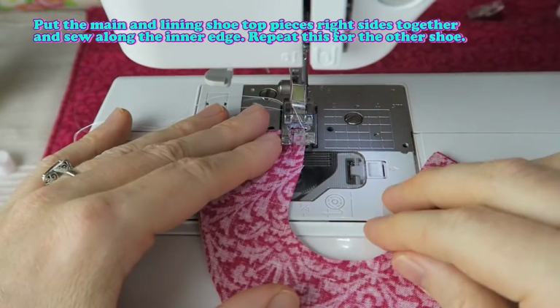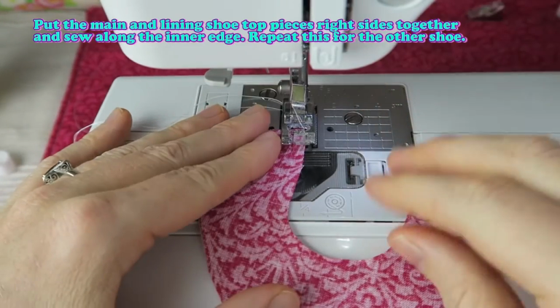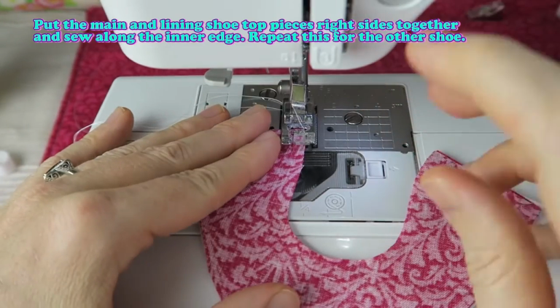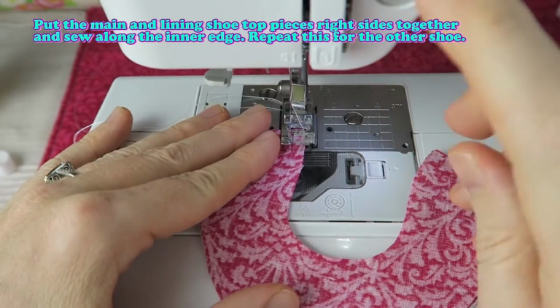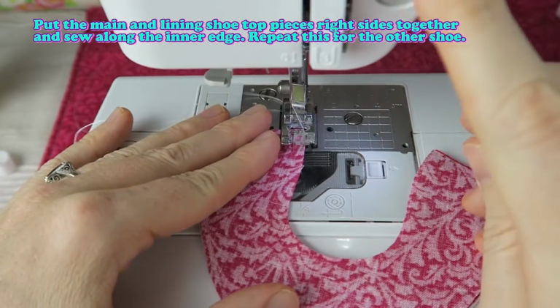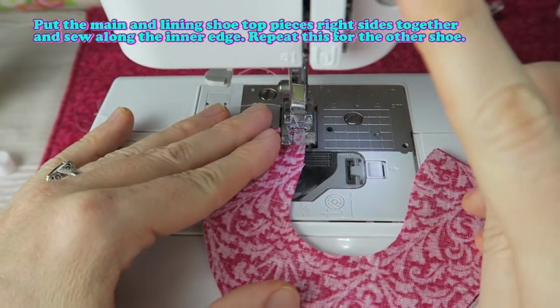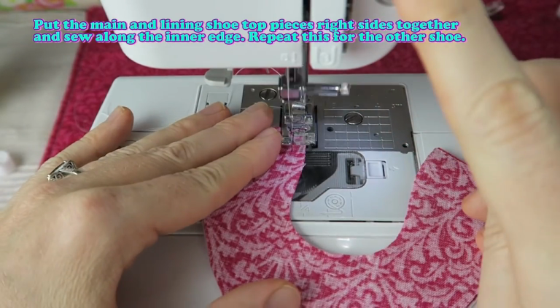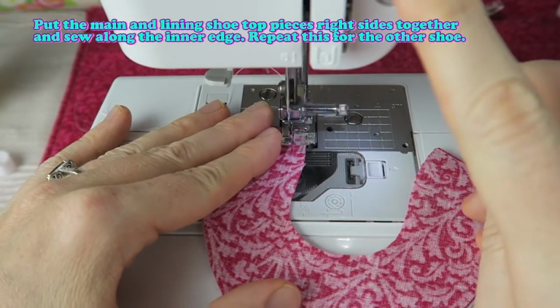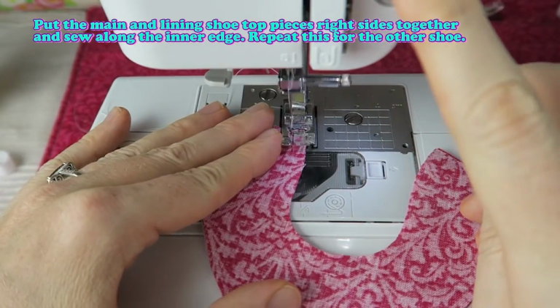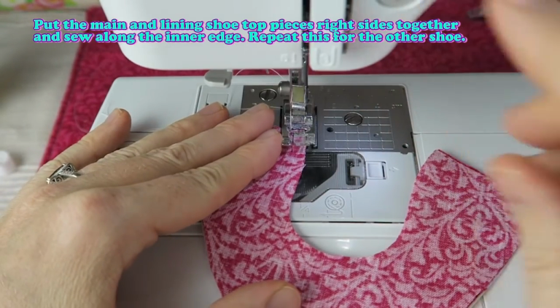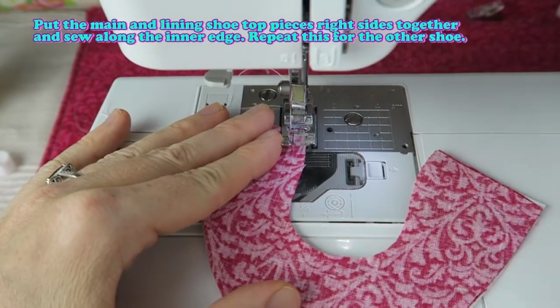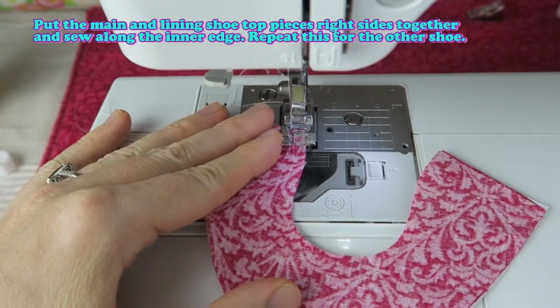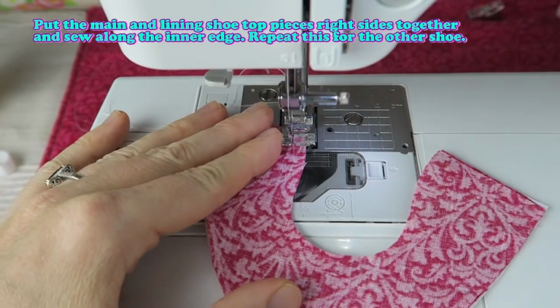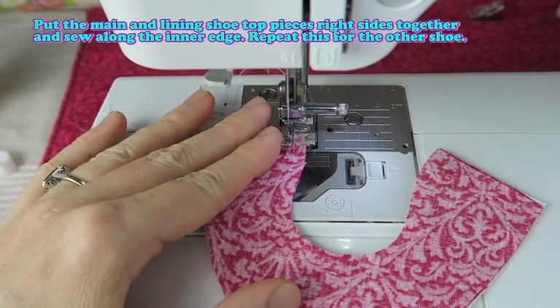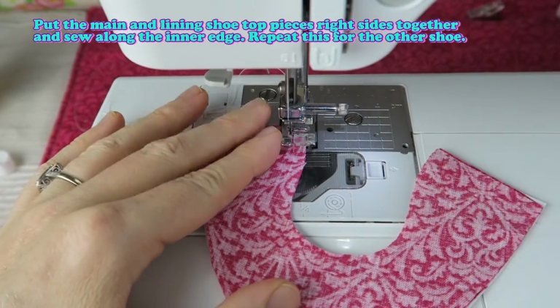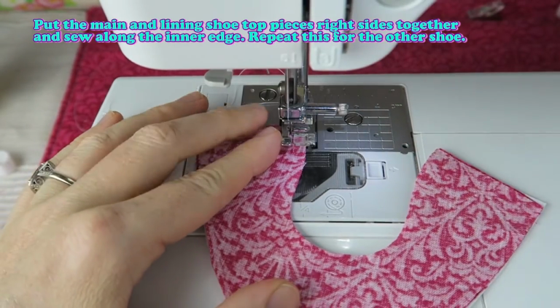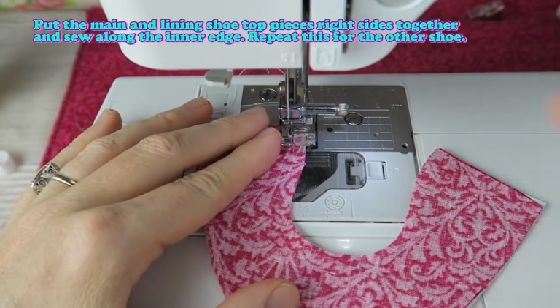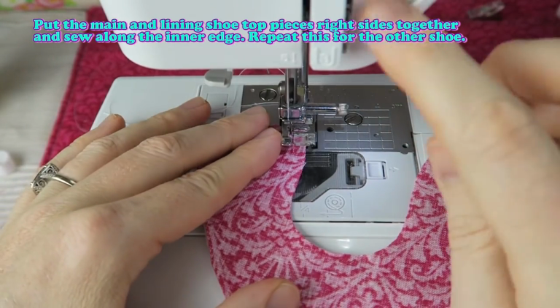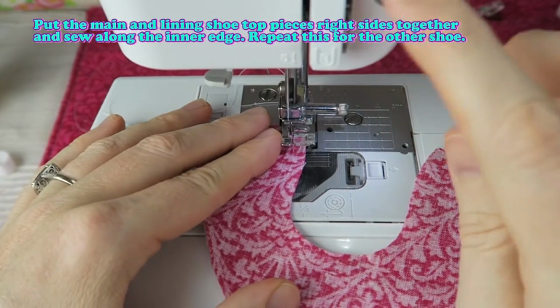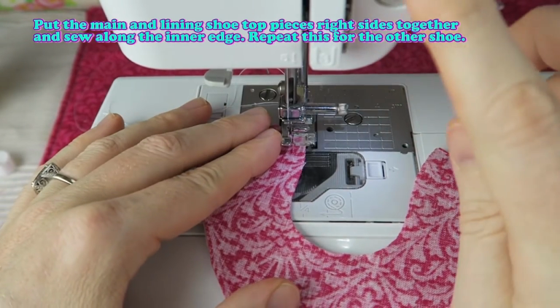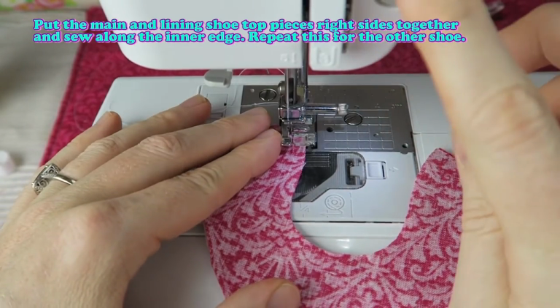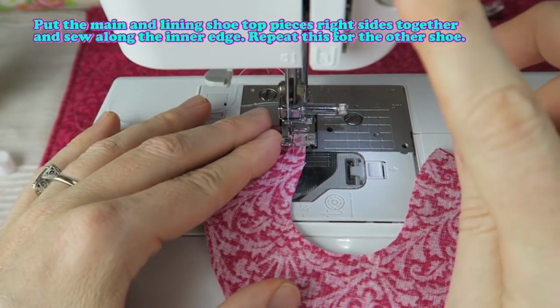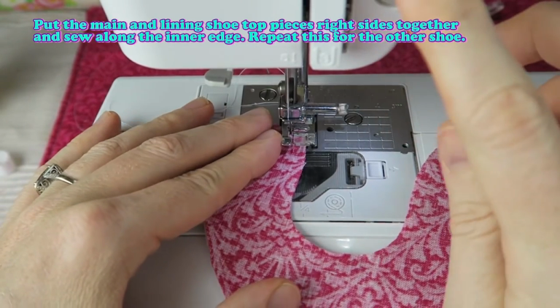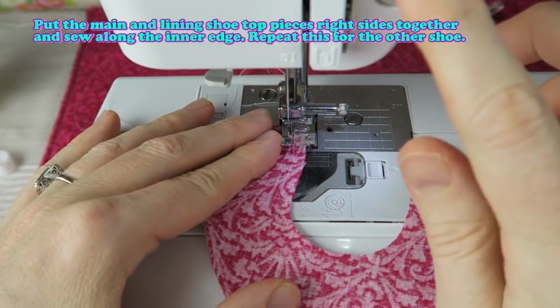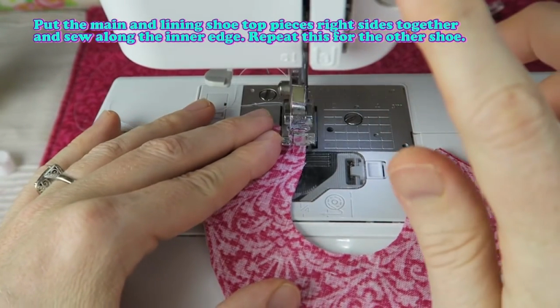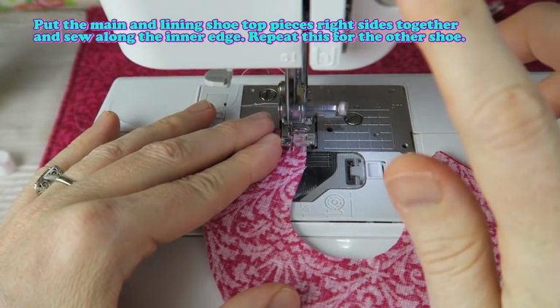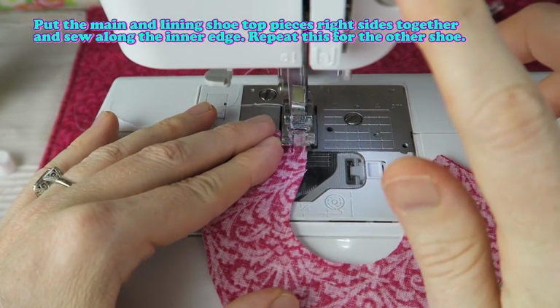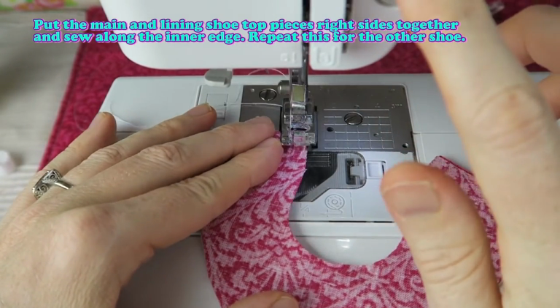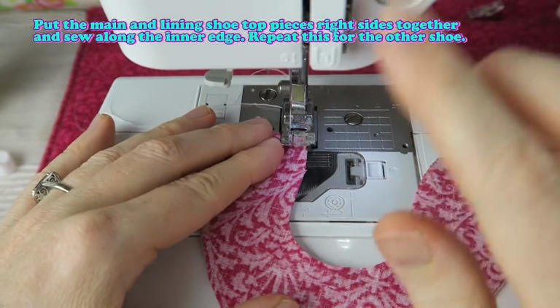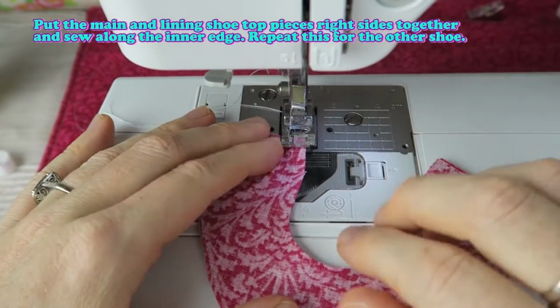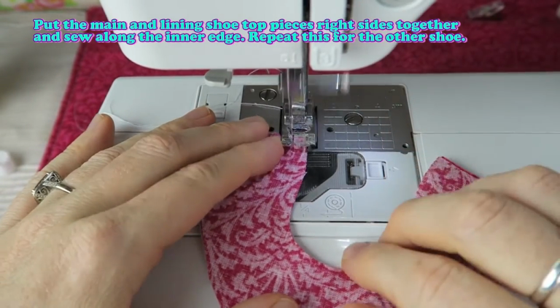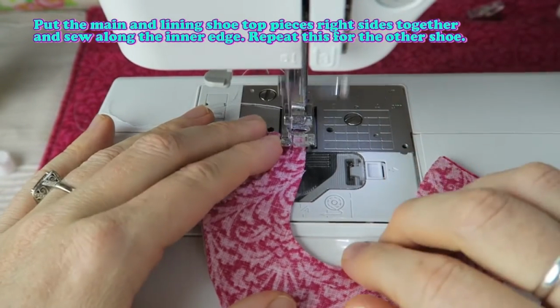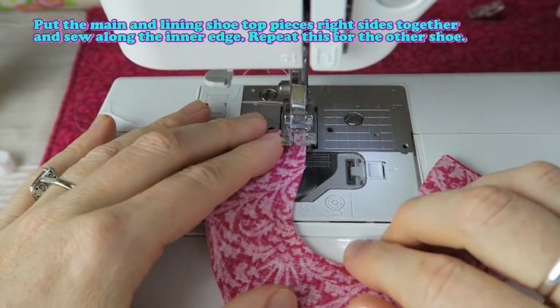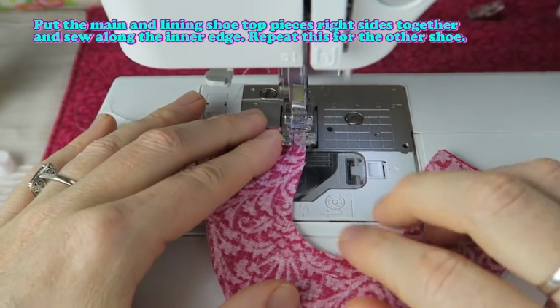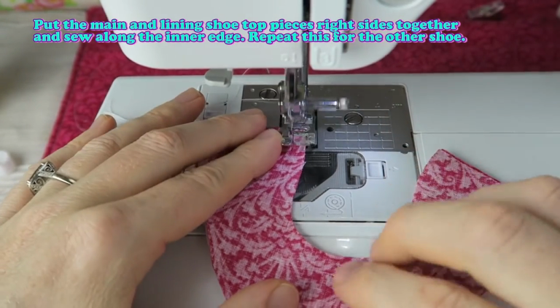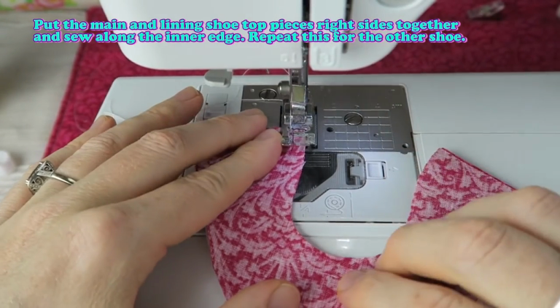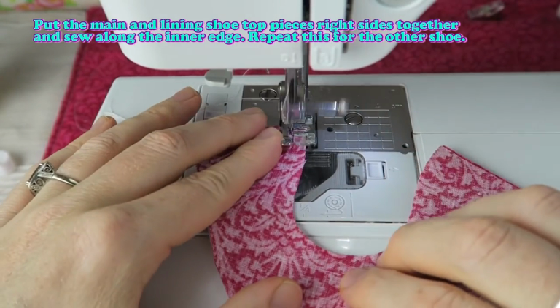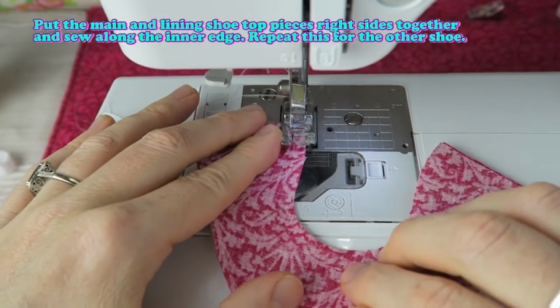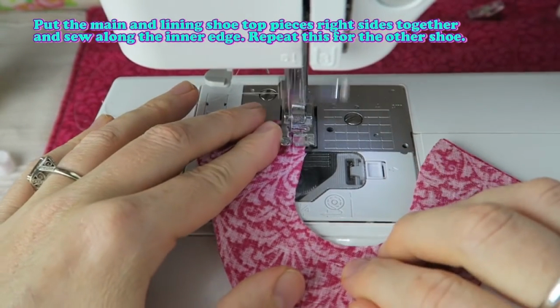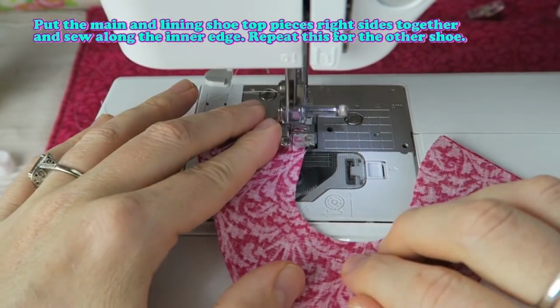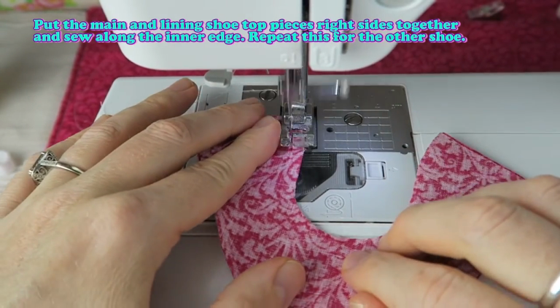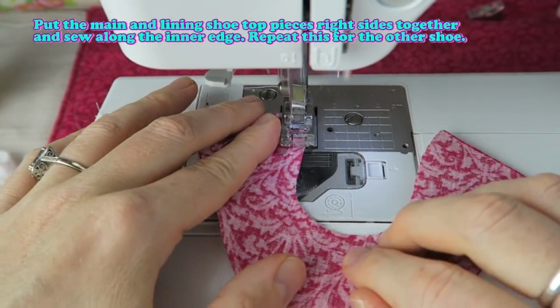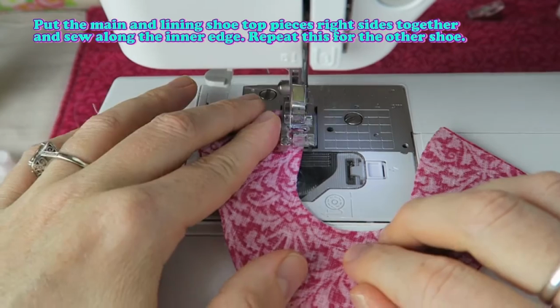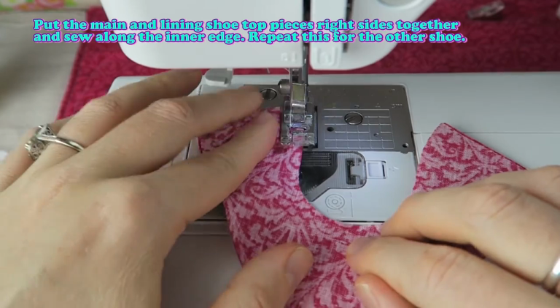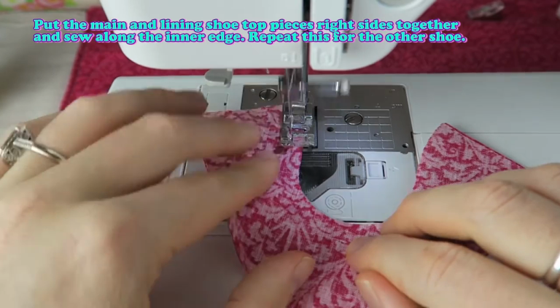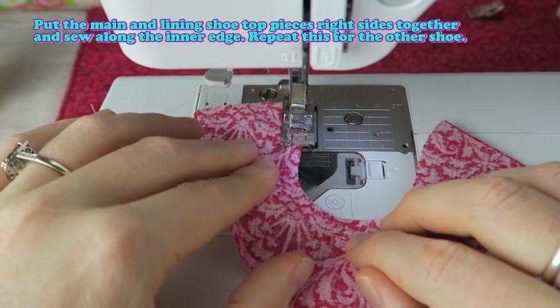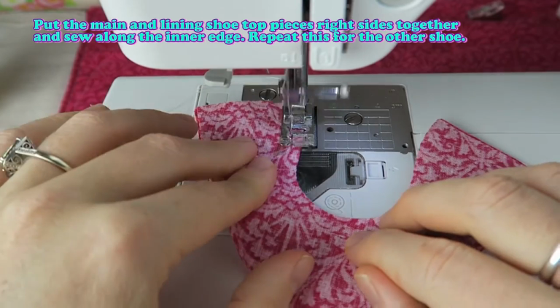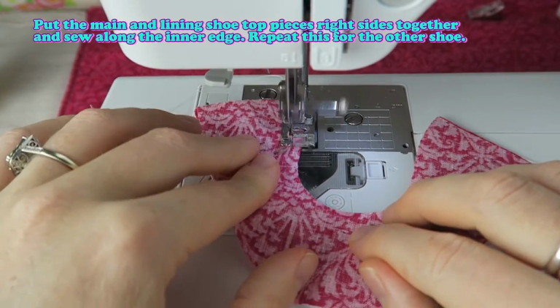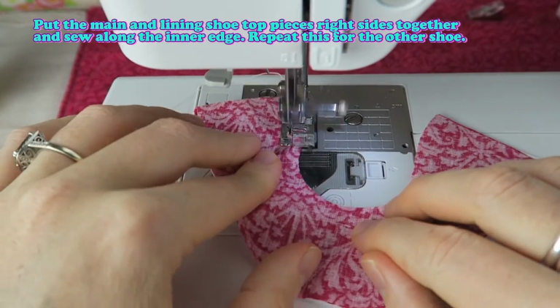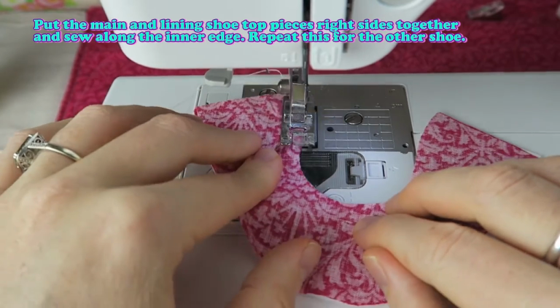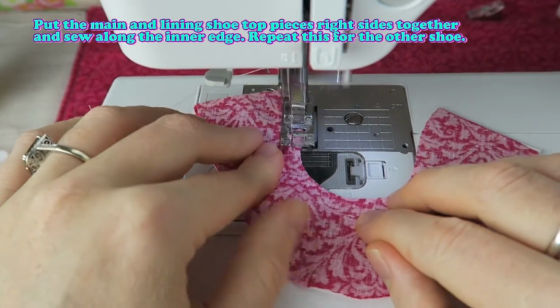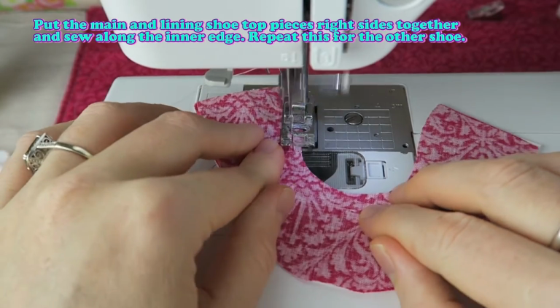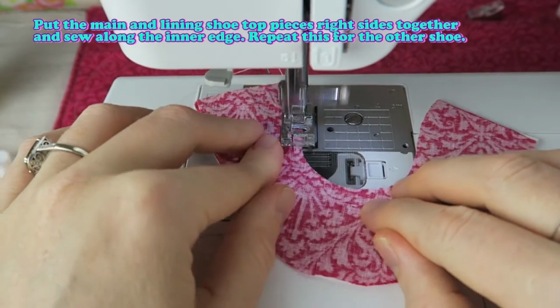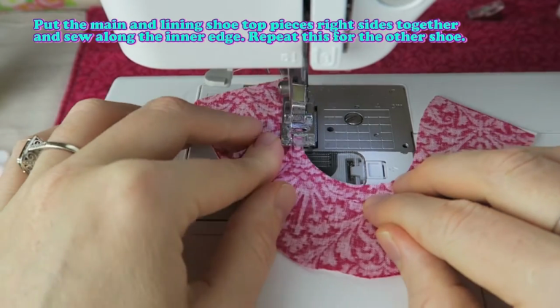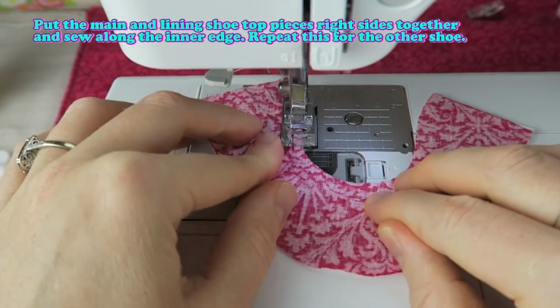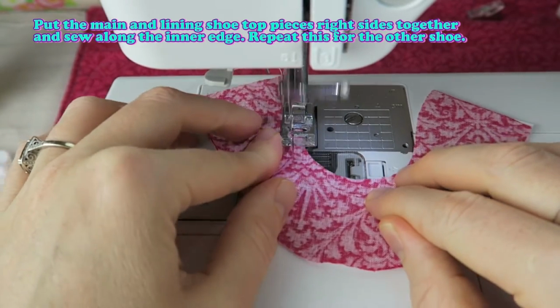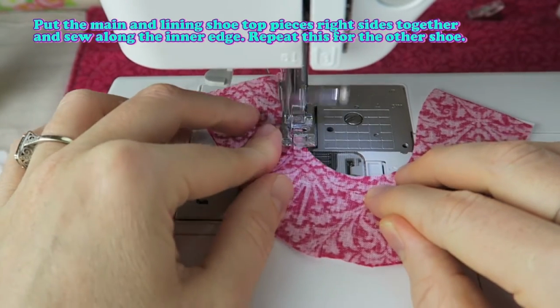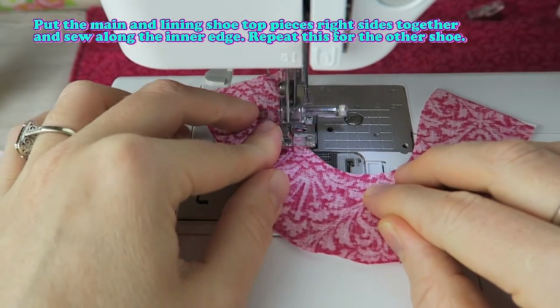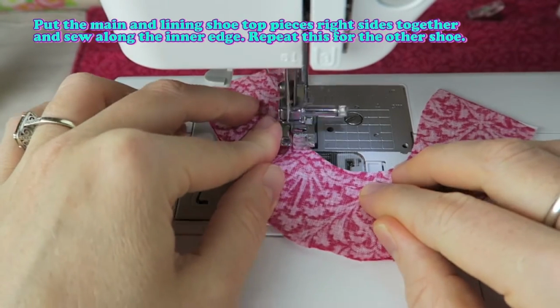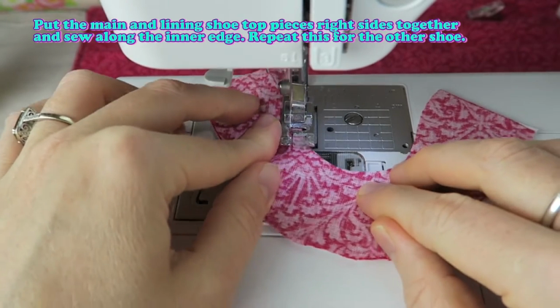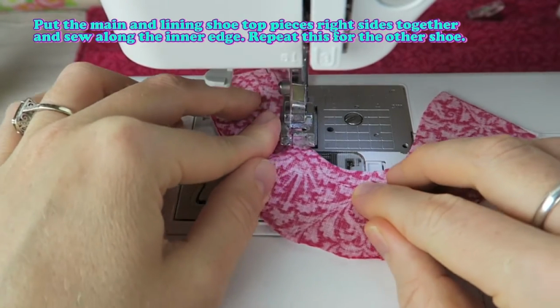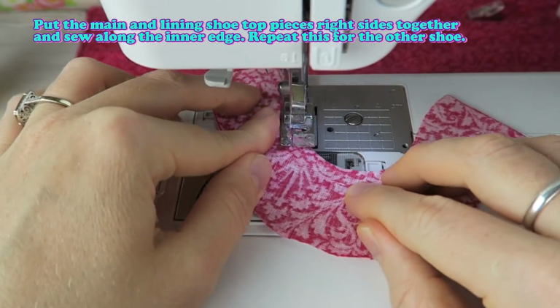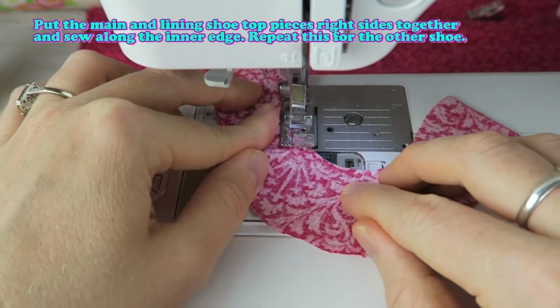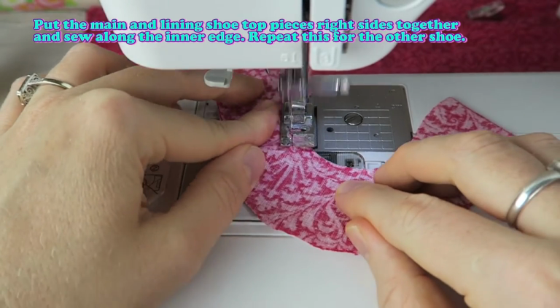Put the main and lining shoe top pieces right sides together and sew along the inner edge. Repeat this for the other shoe as well.